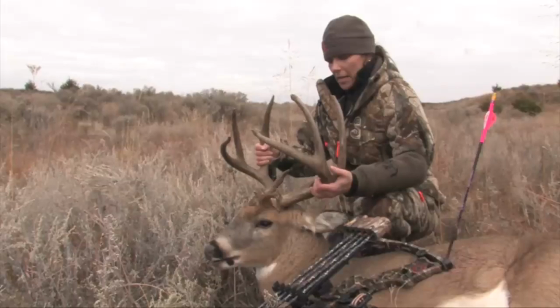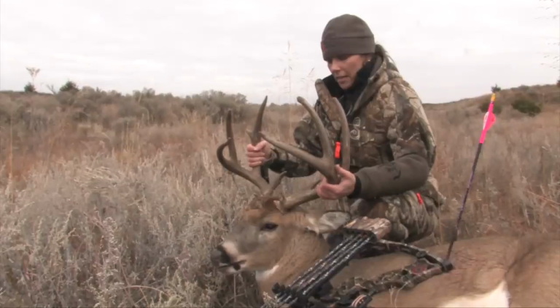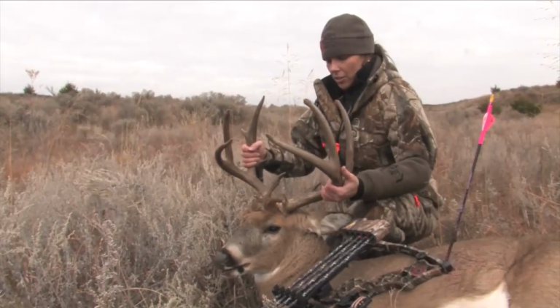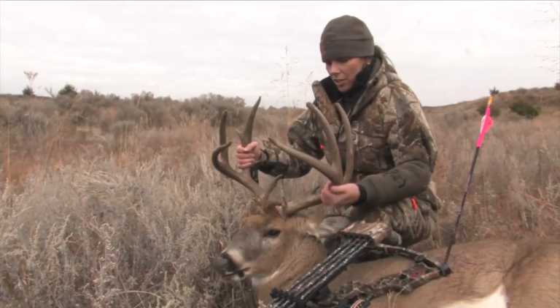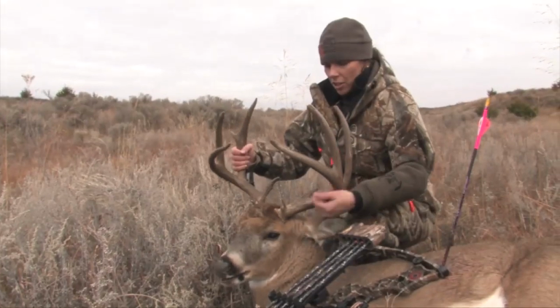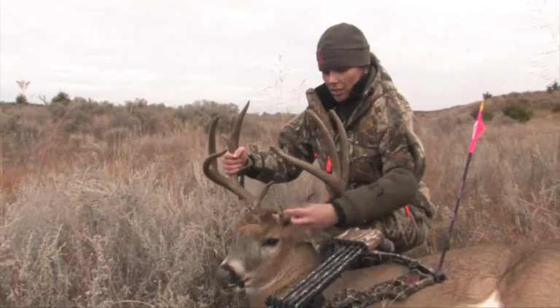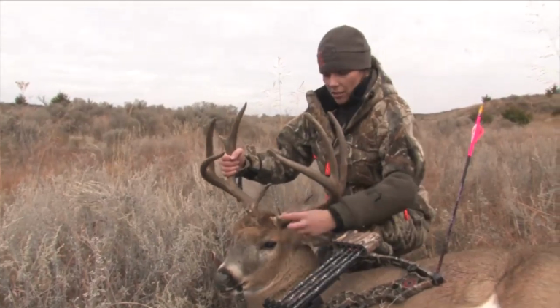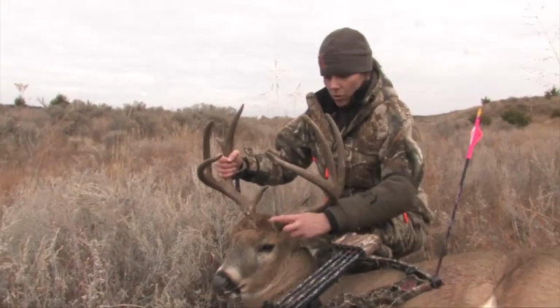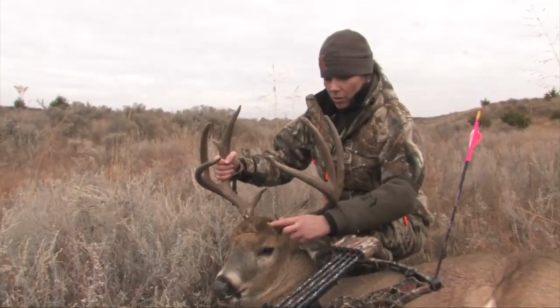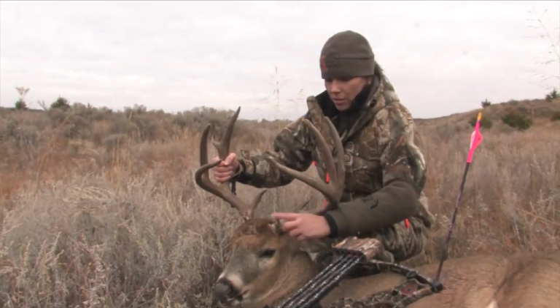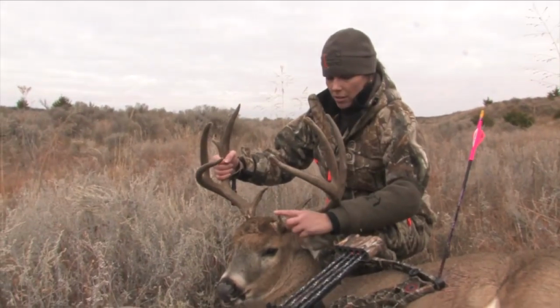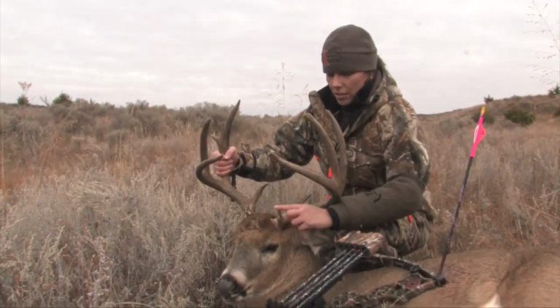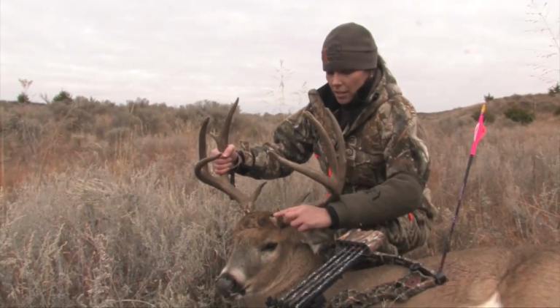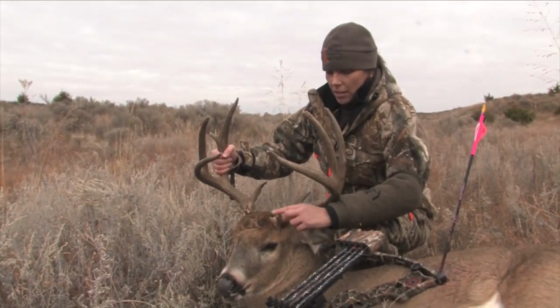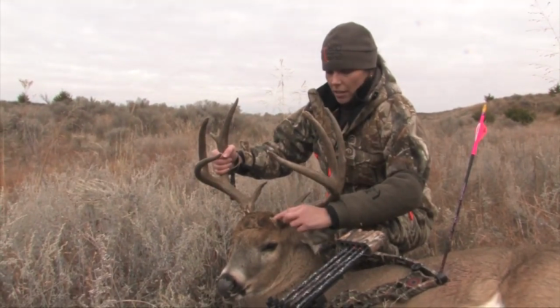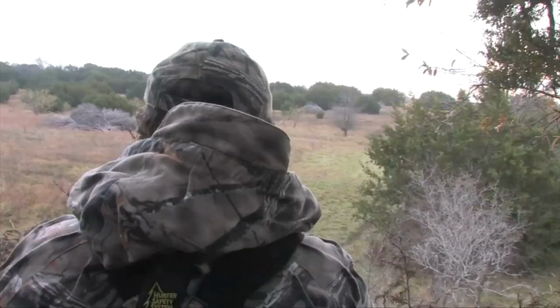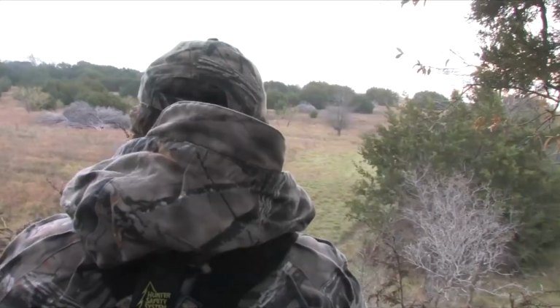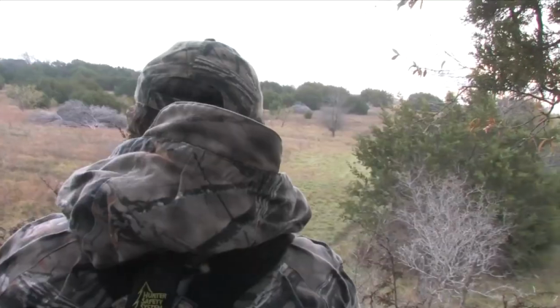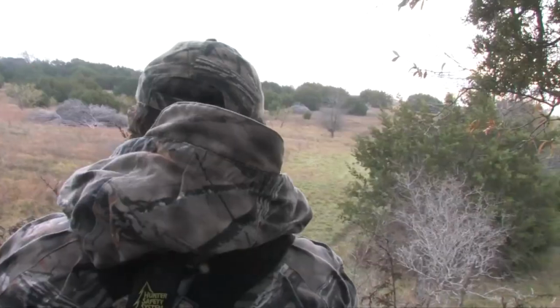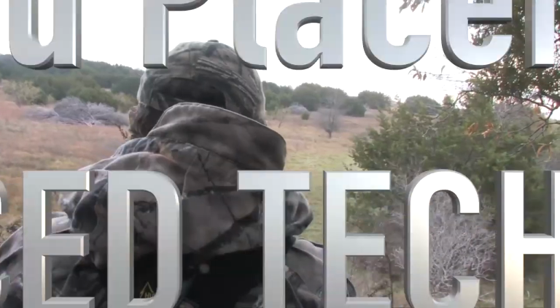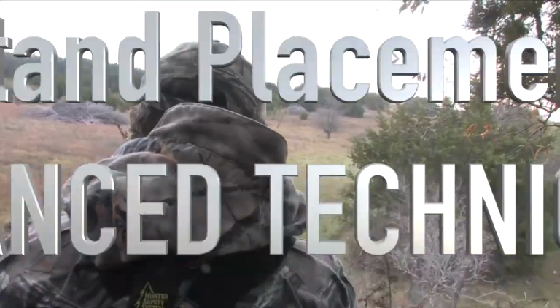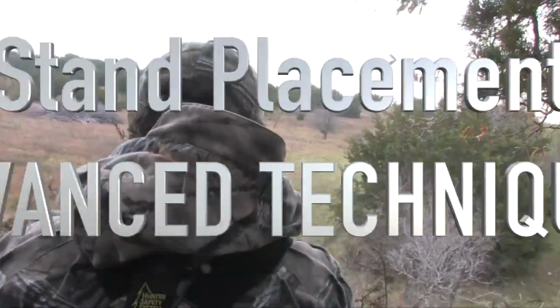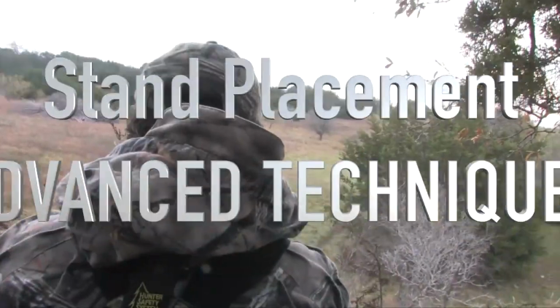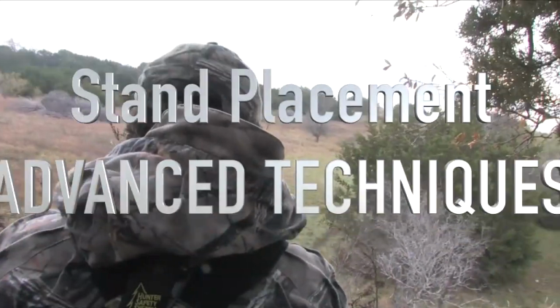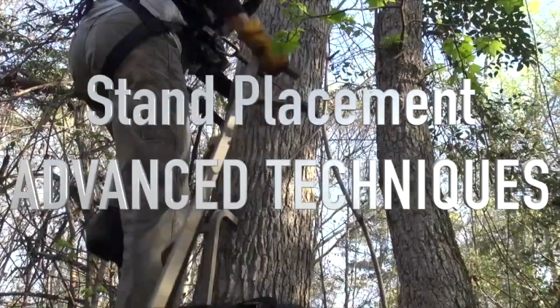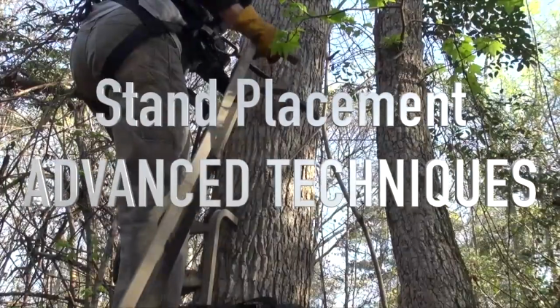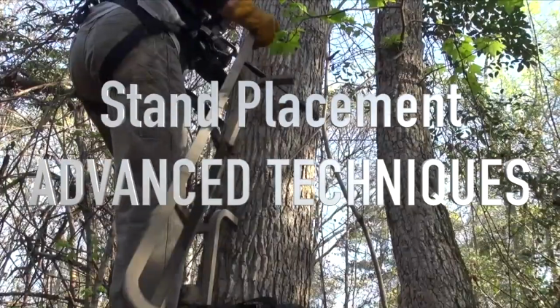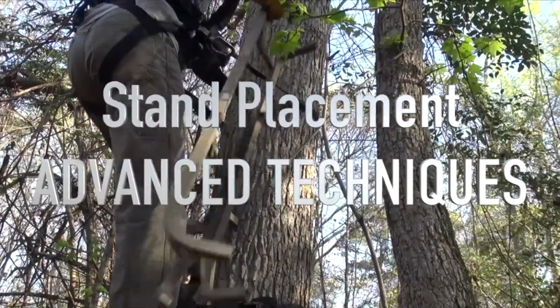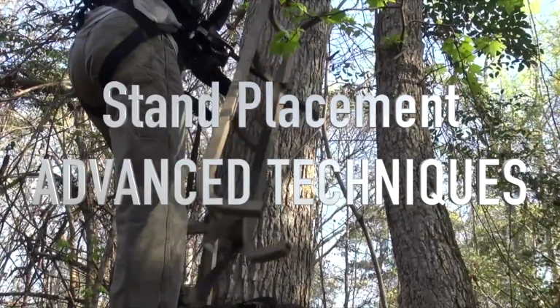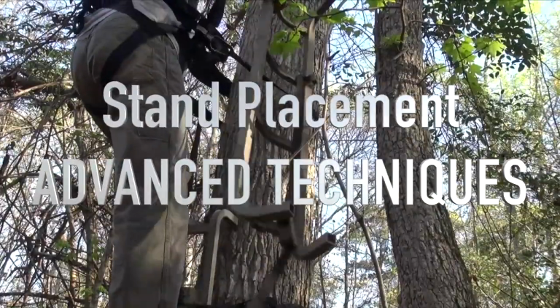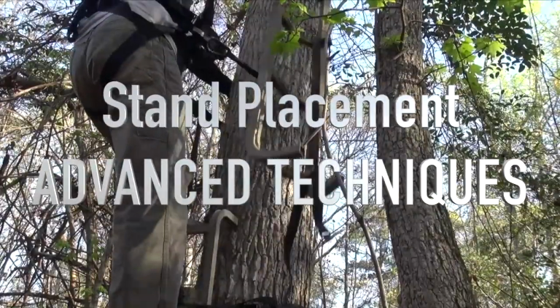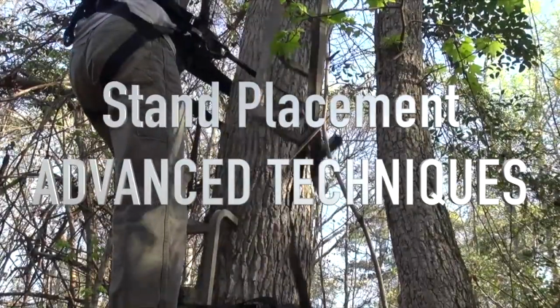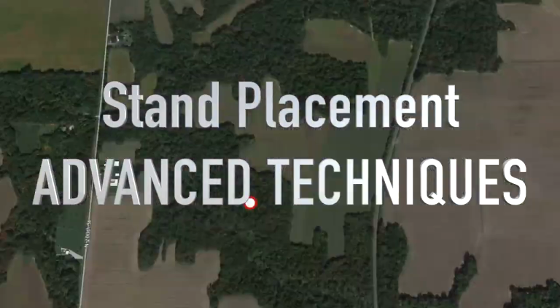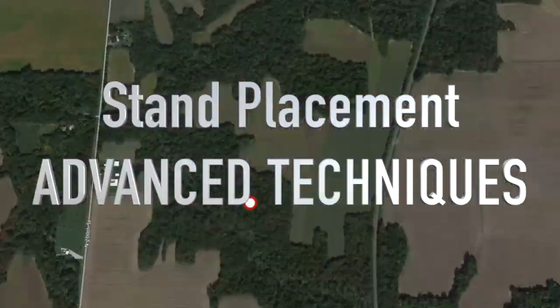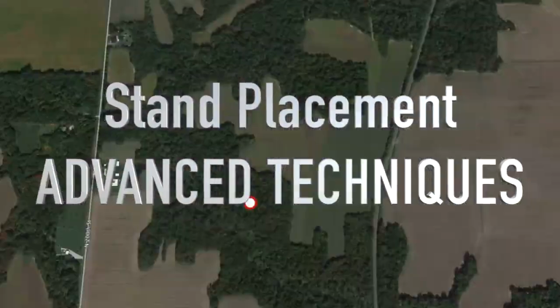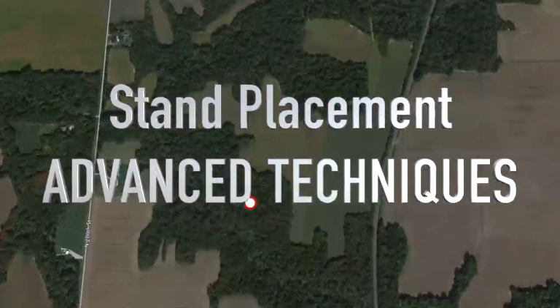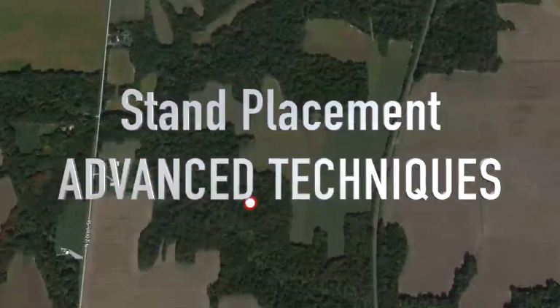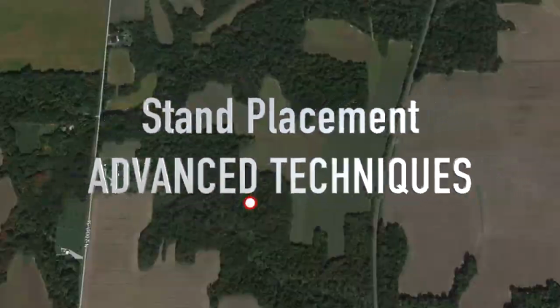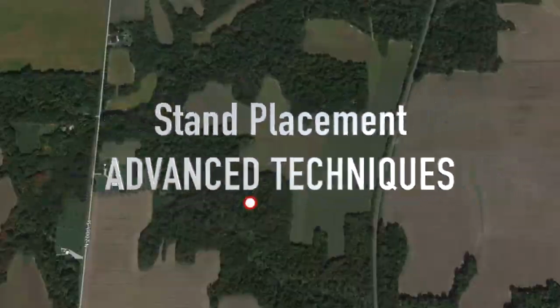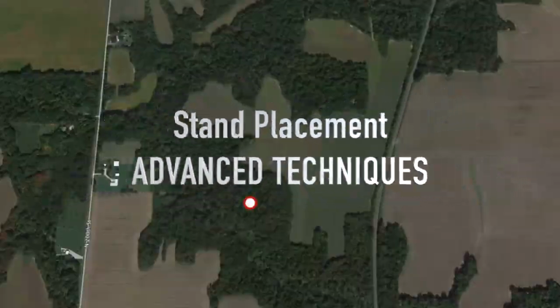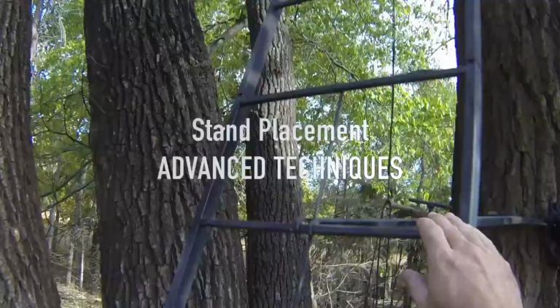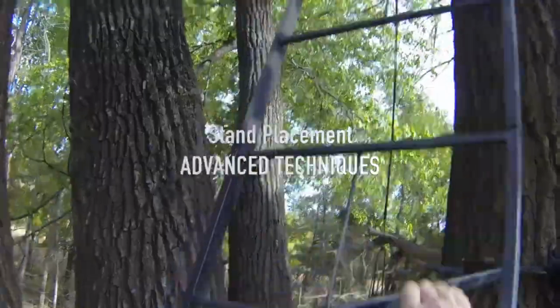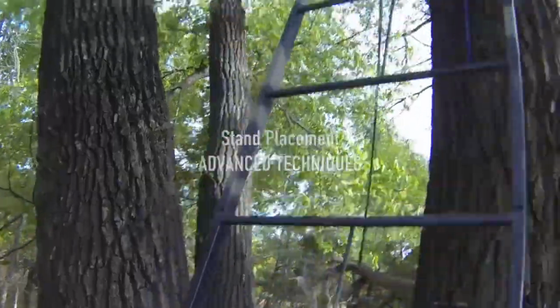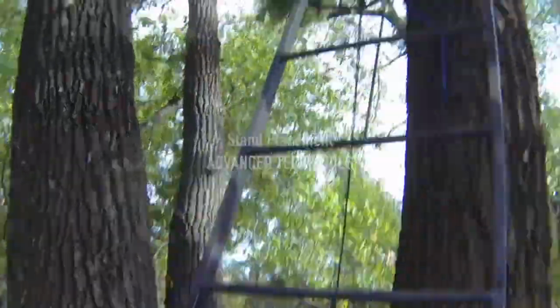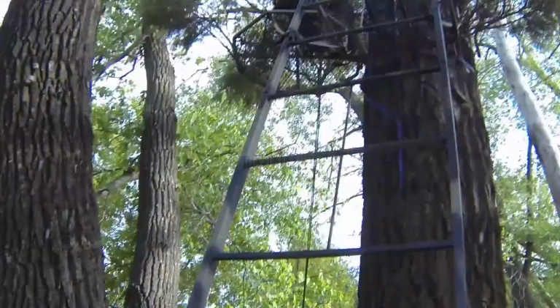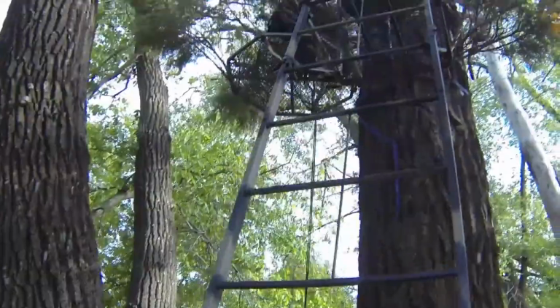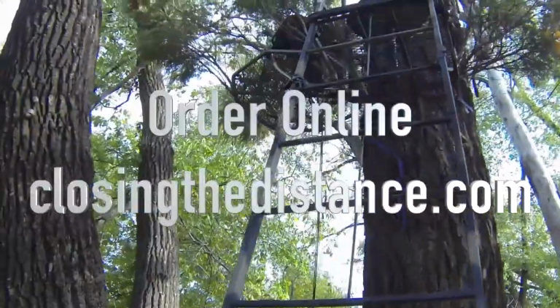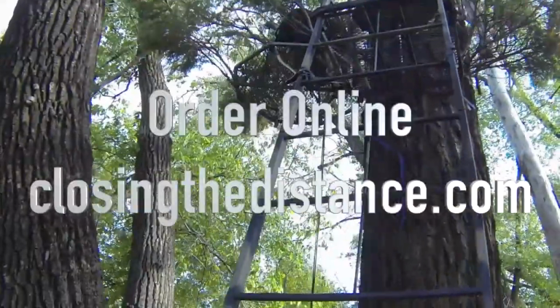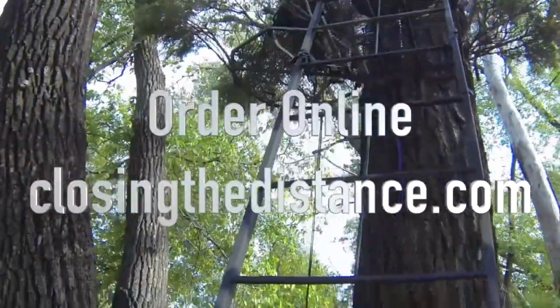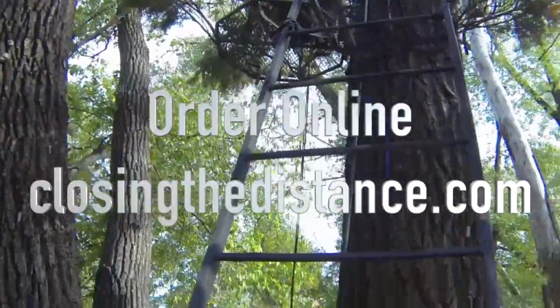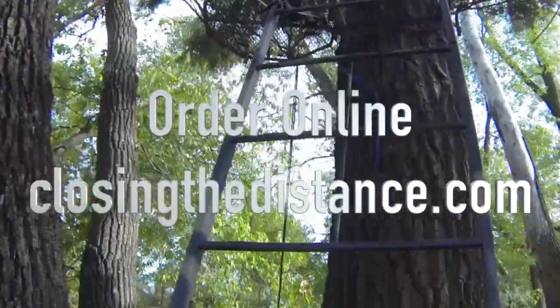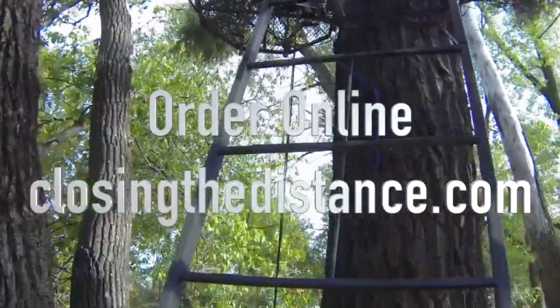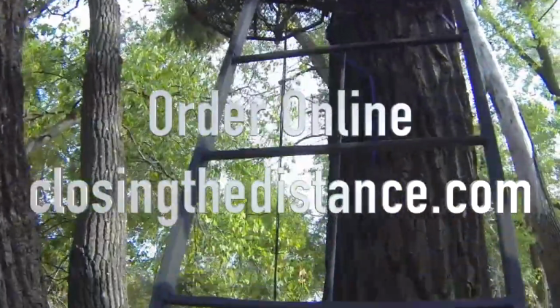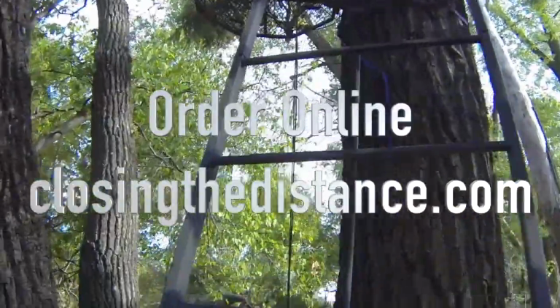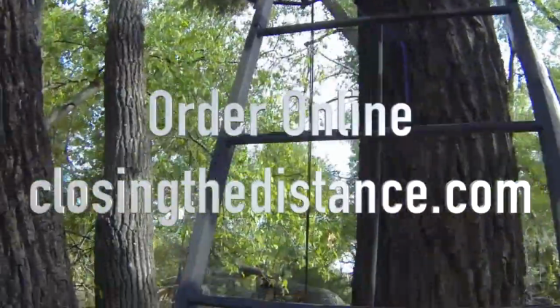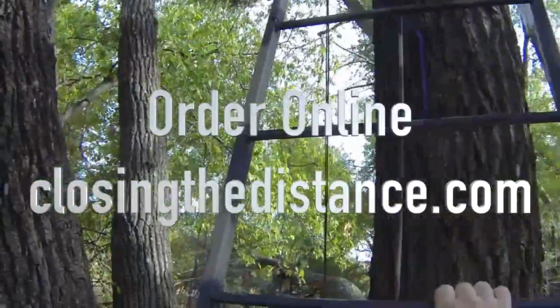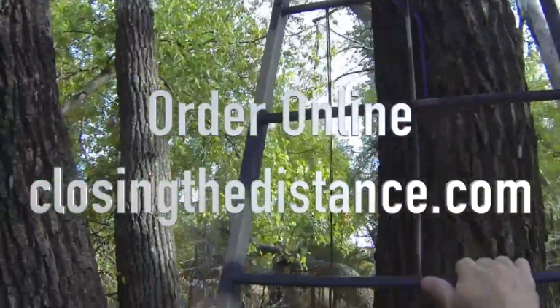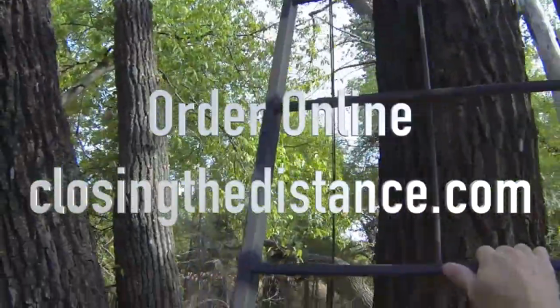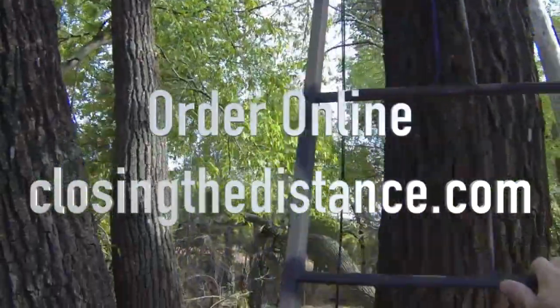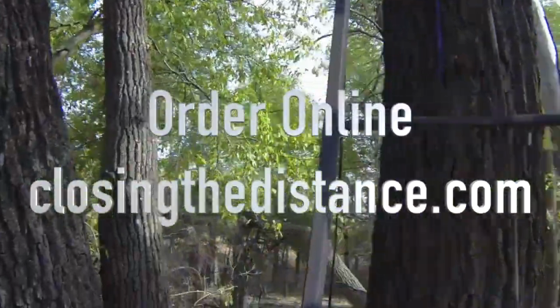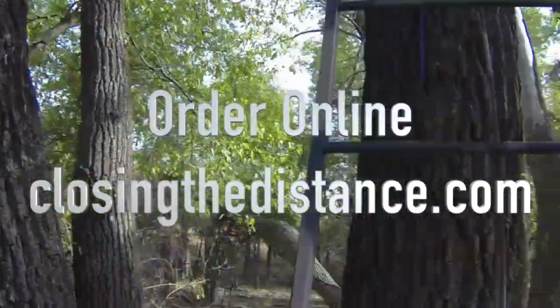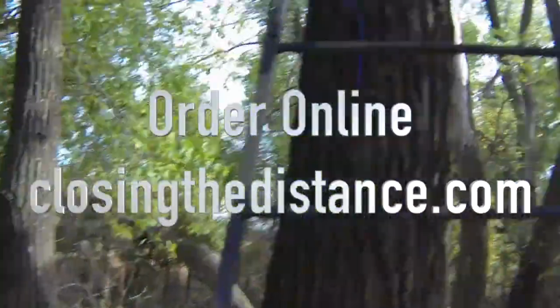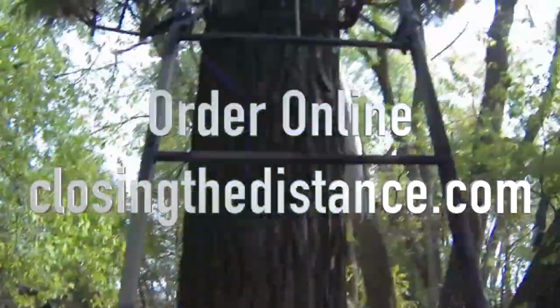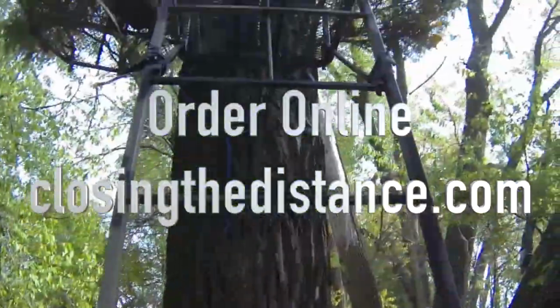Get a head start on your next trophy buck. Order Stand Placement Advanced Techniques today at Closing the Distance.